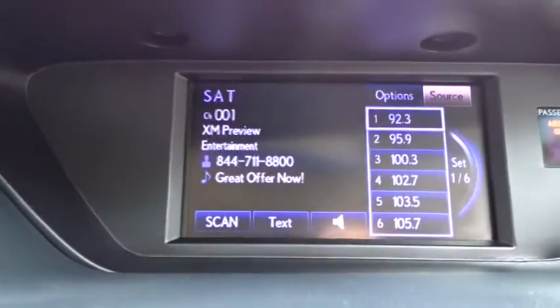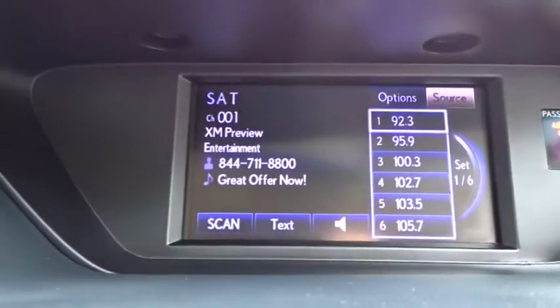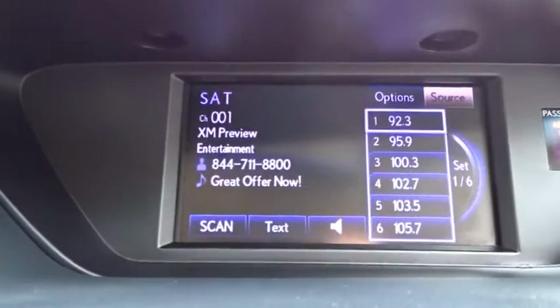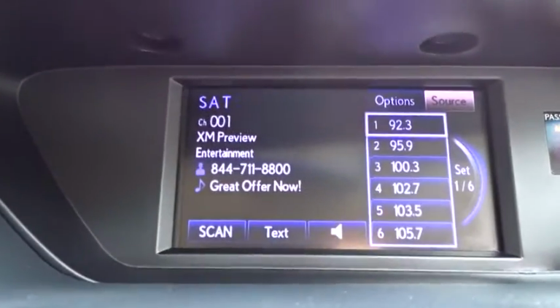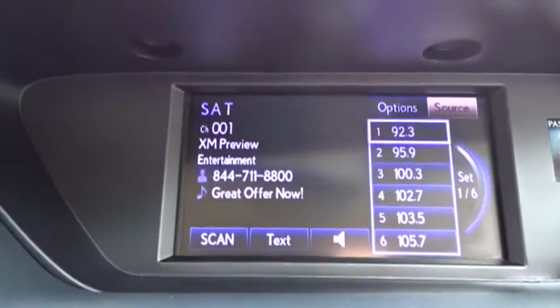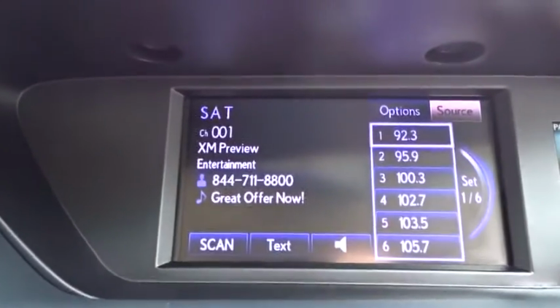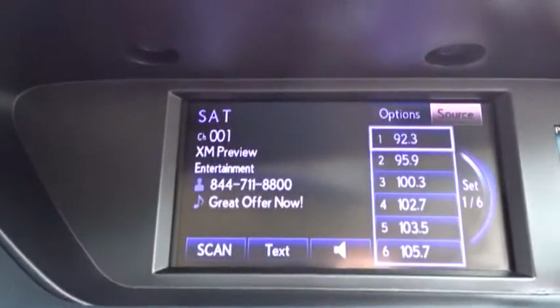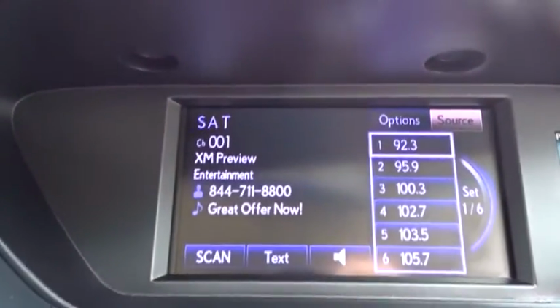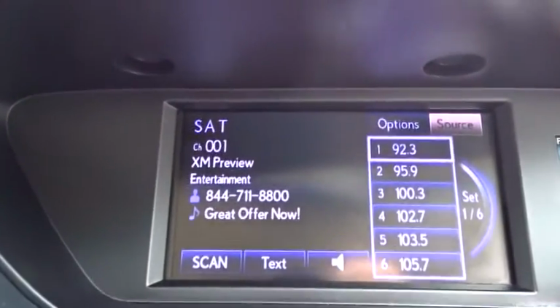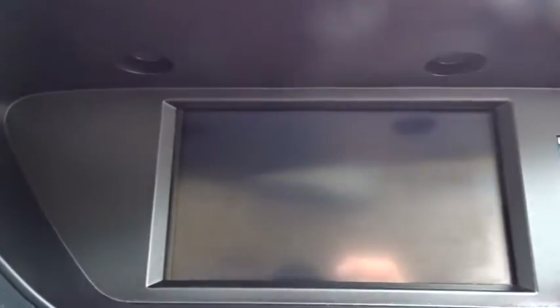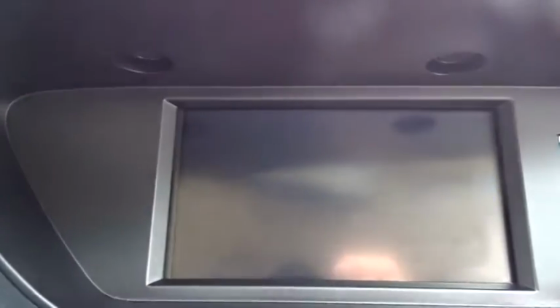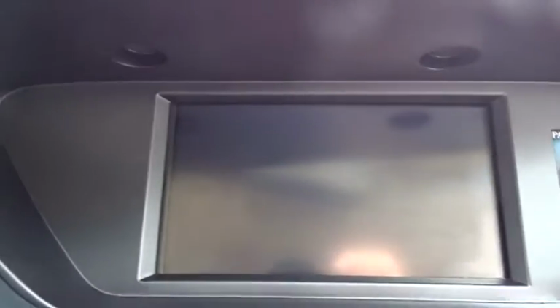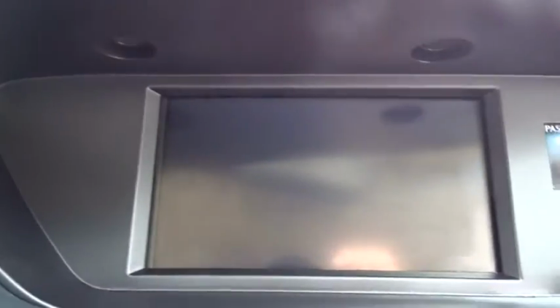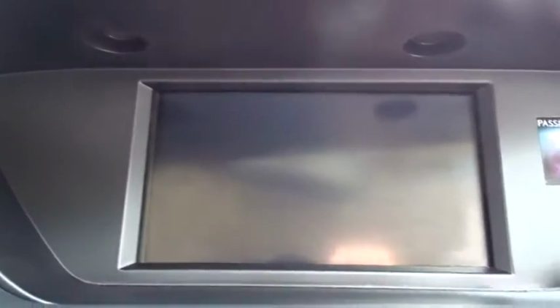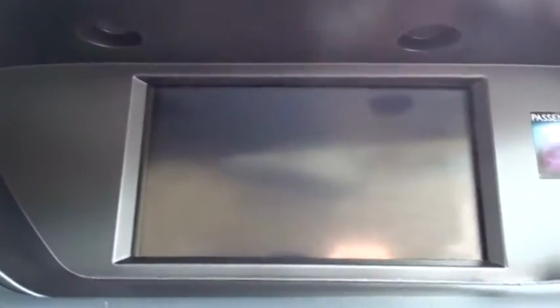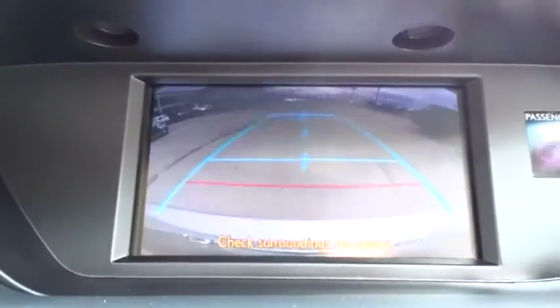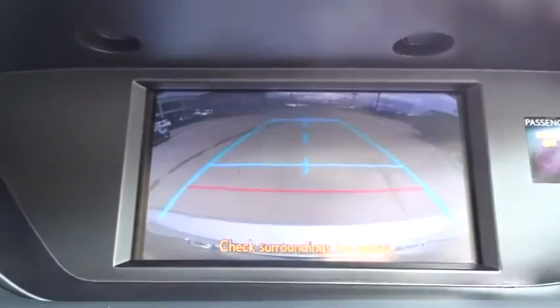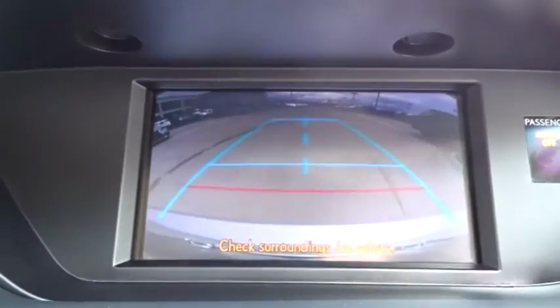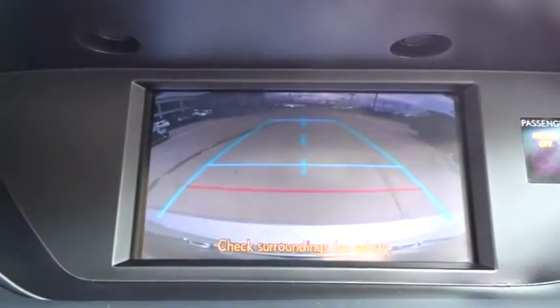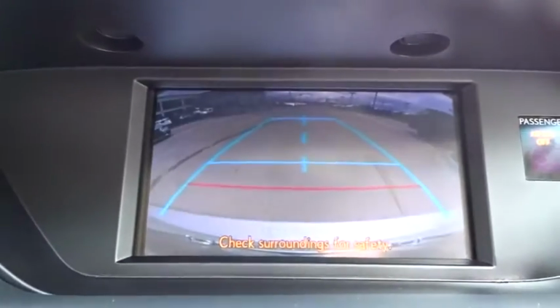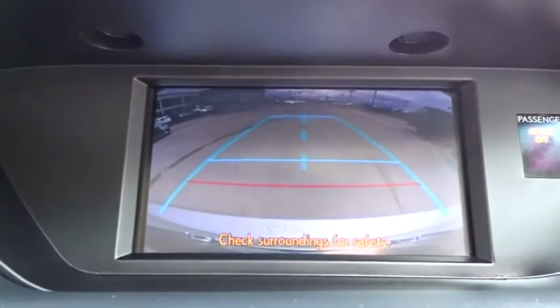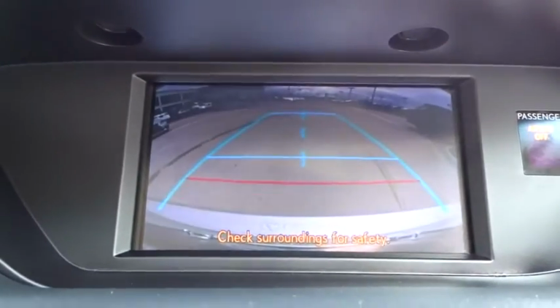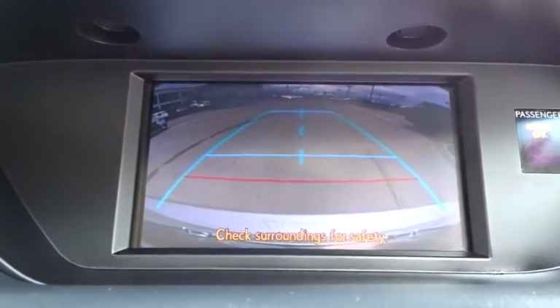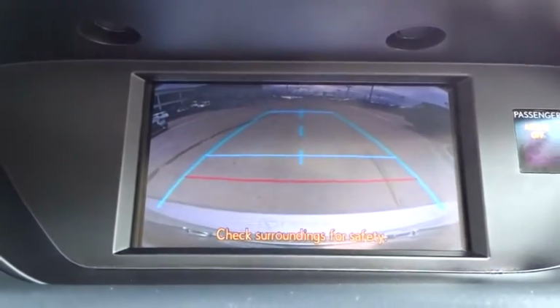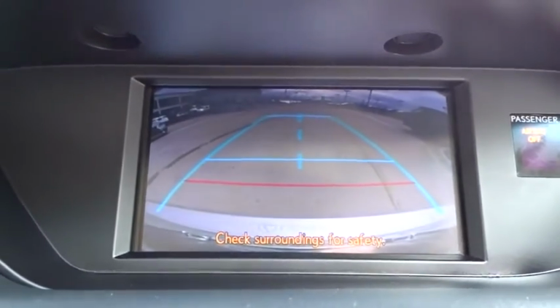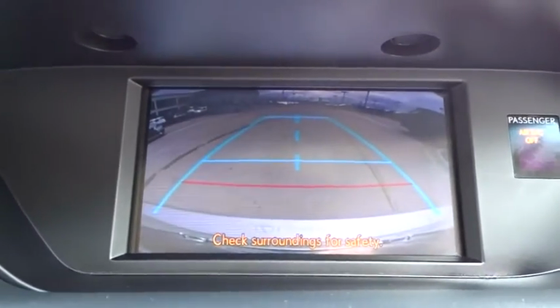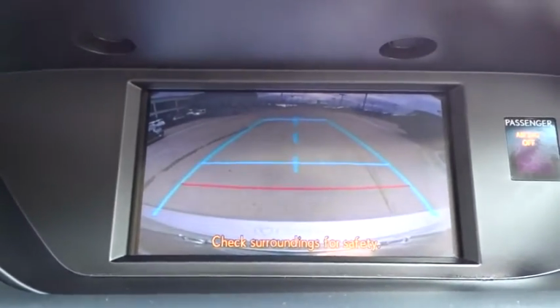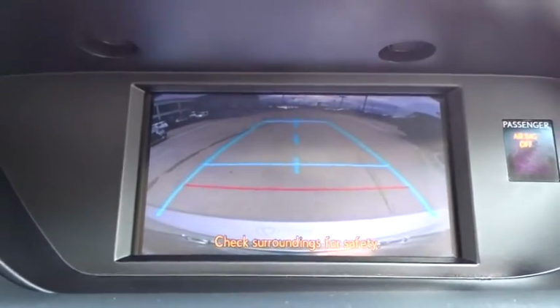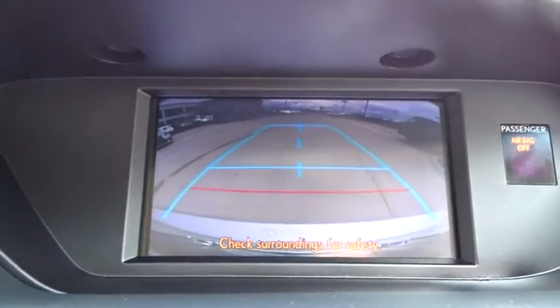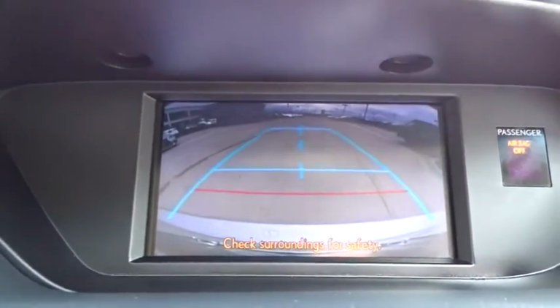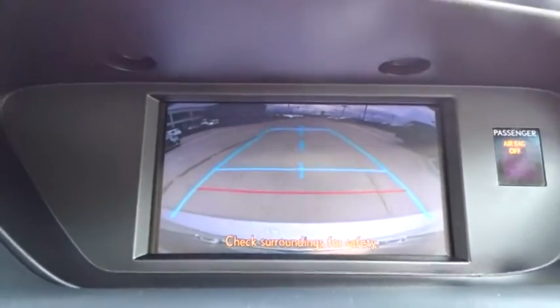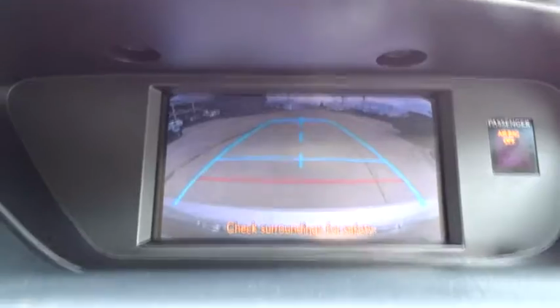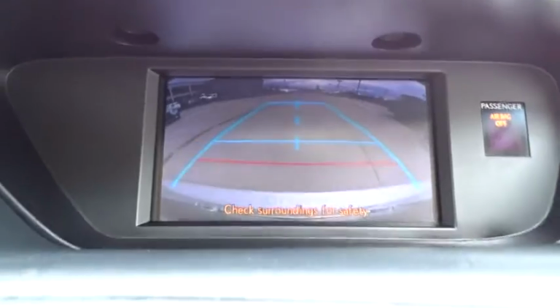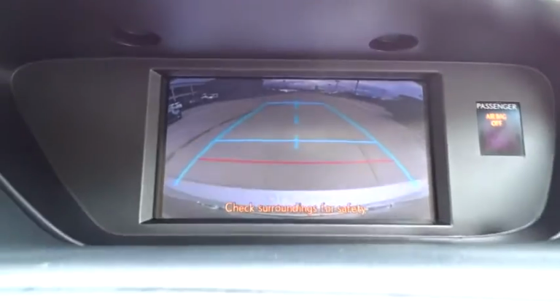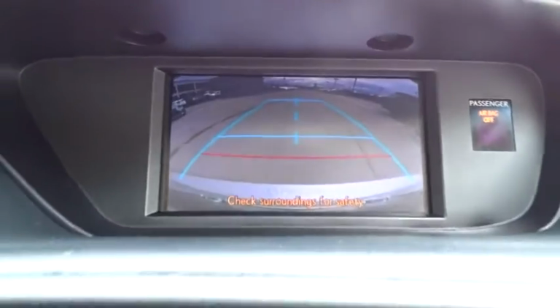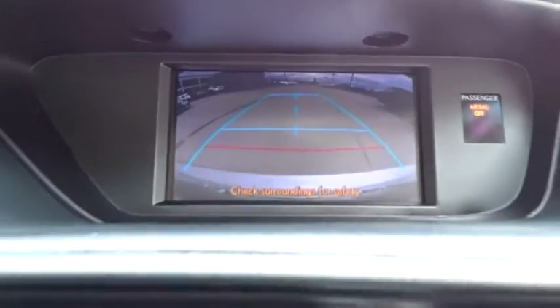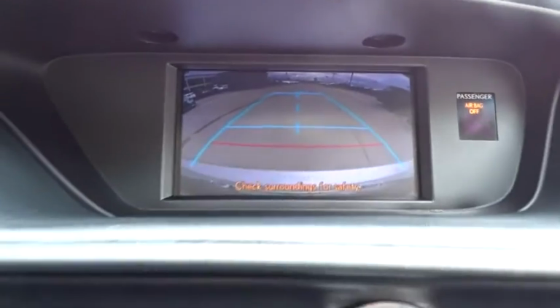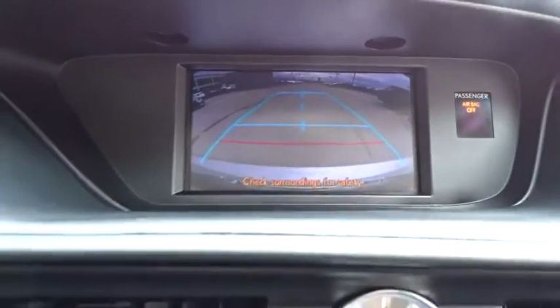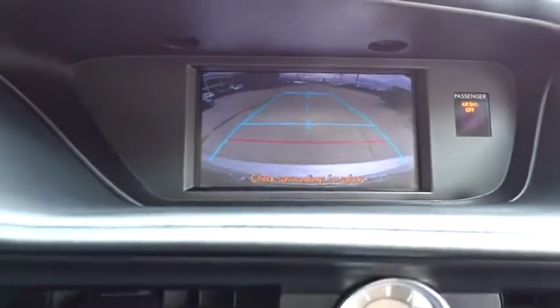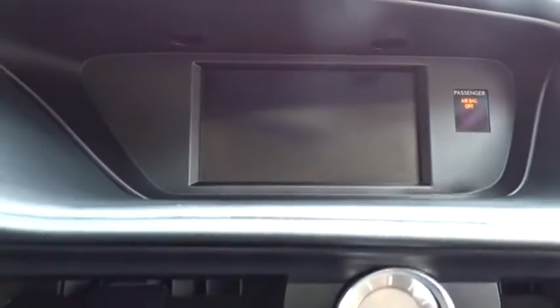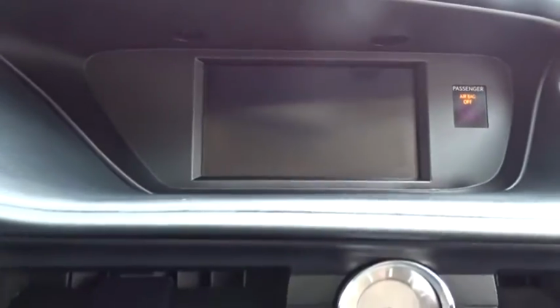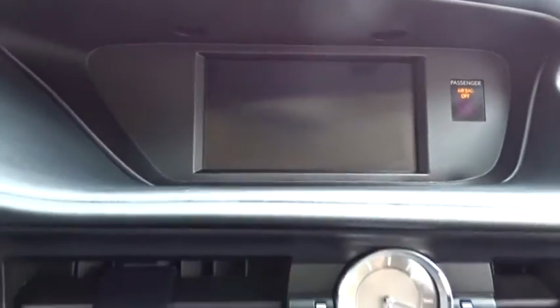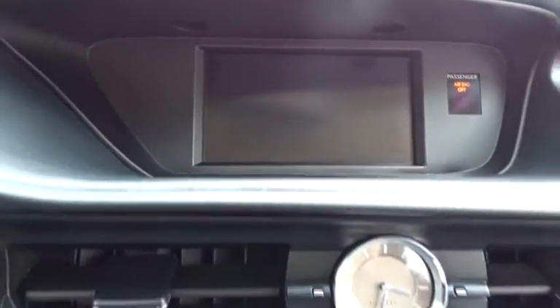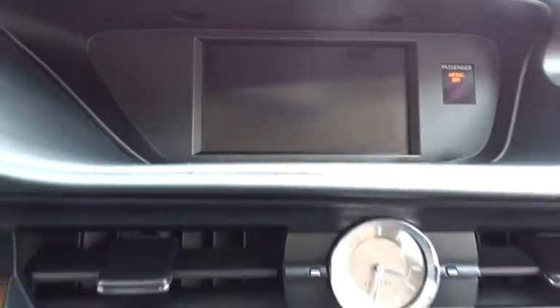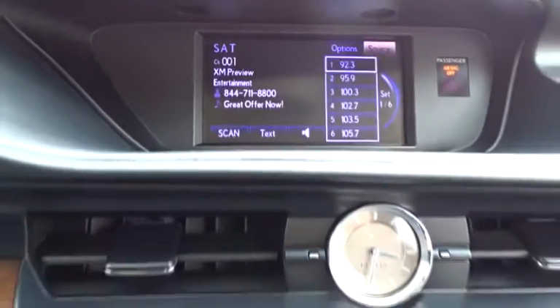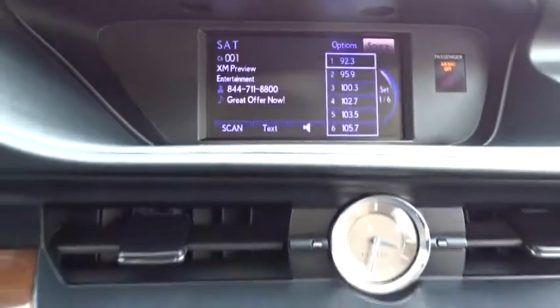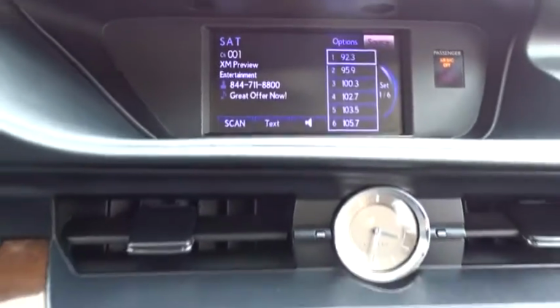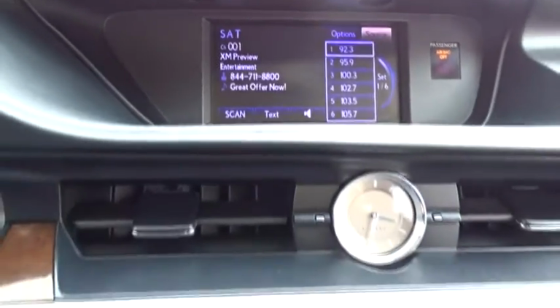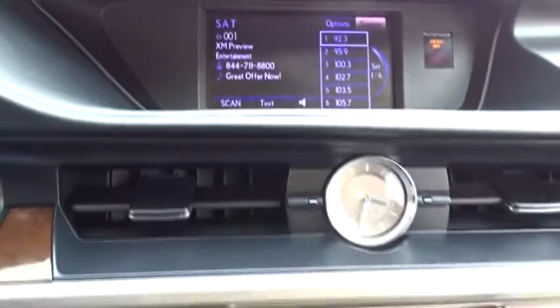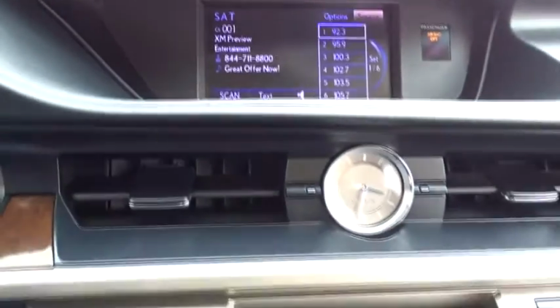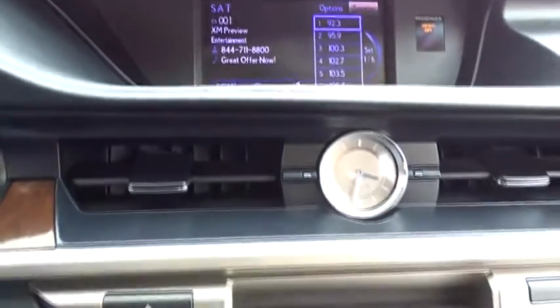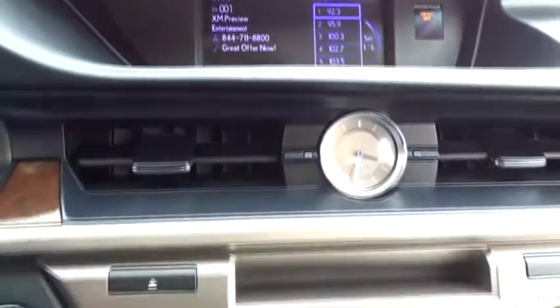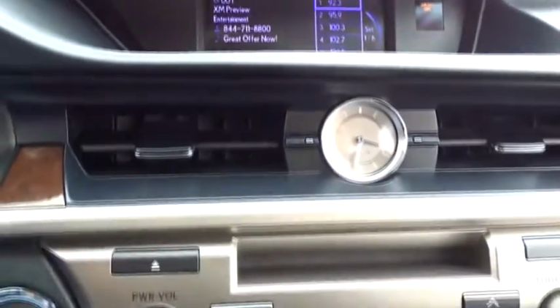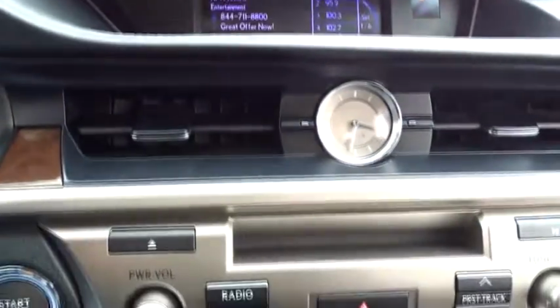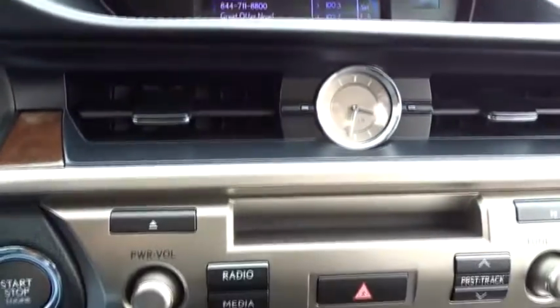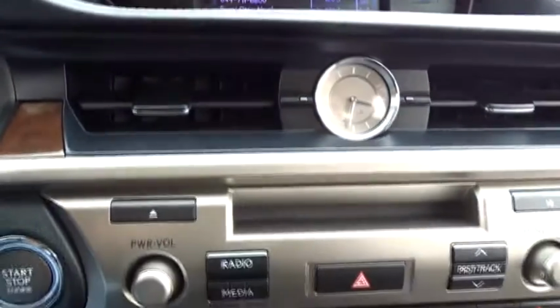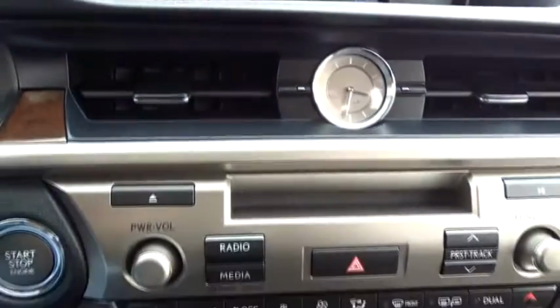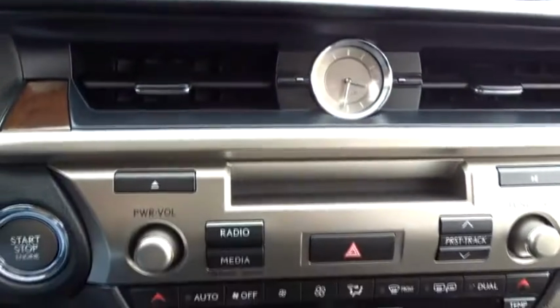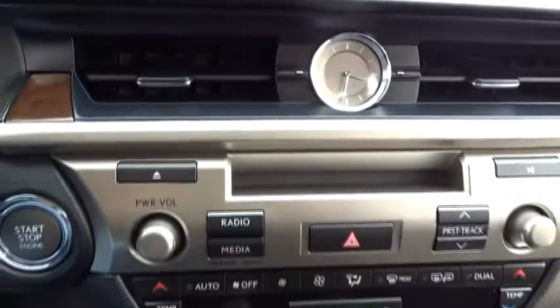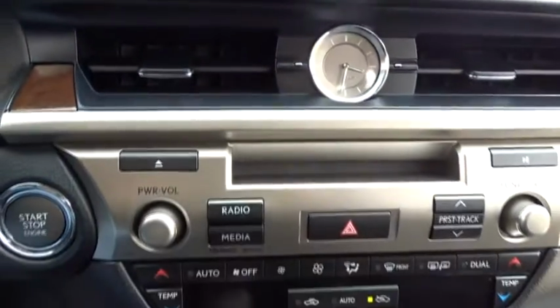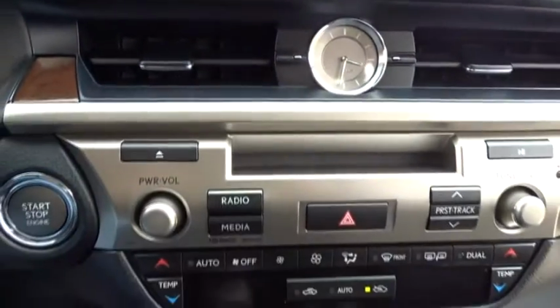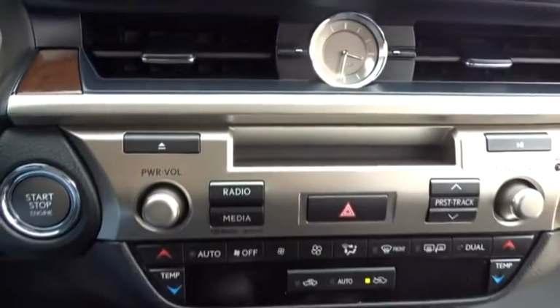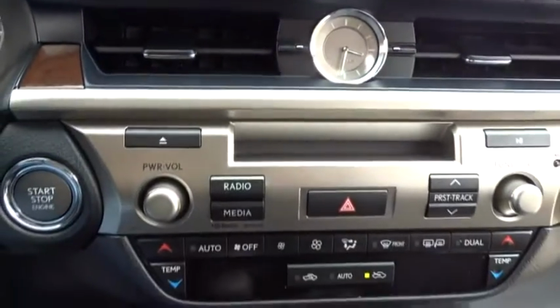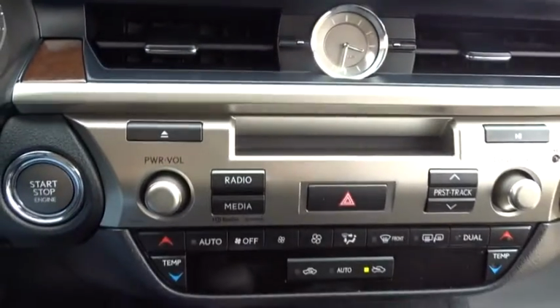Four-wheel disc brakes, auto-dimming rear-view mirror, rear defrost, AM-FM stereo radio. Come take a test drive today.